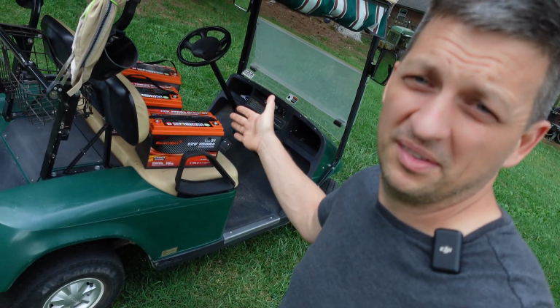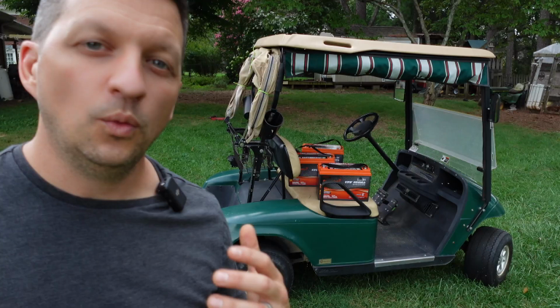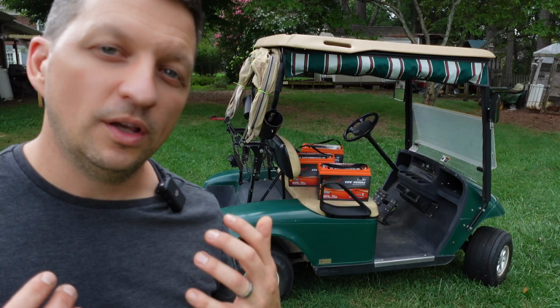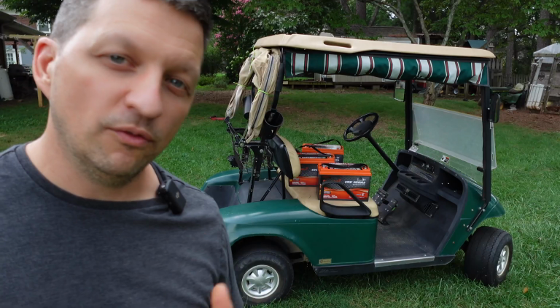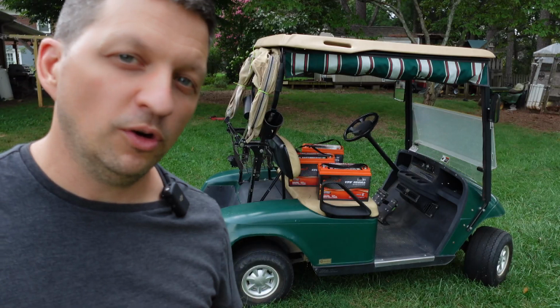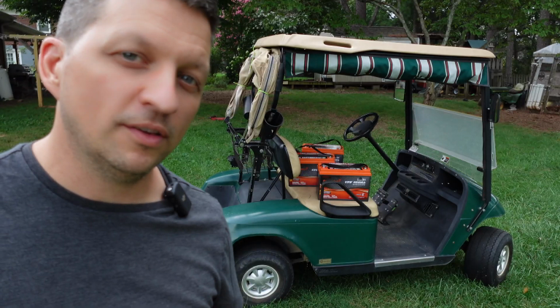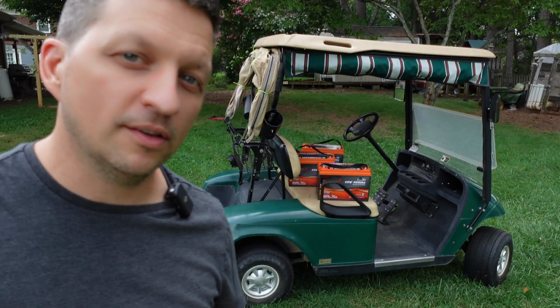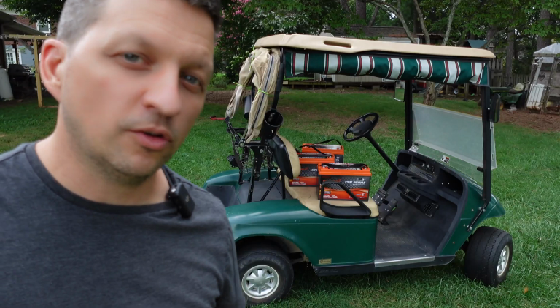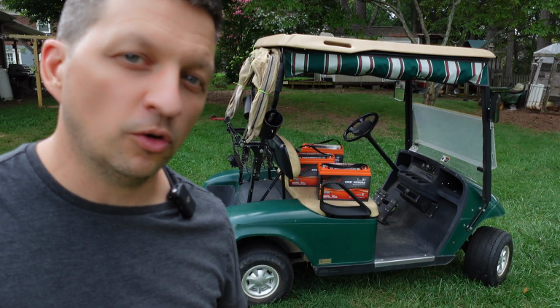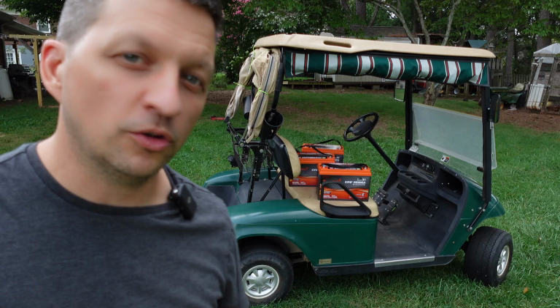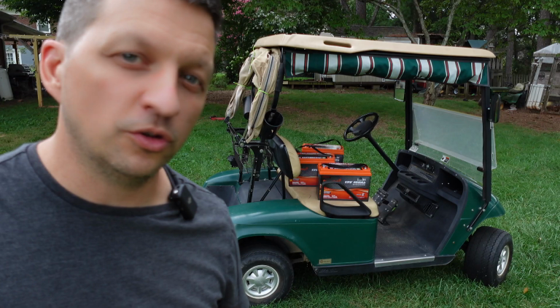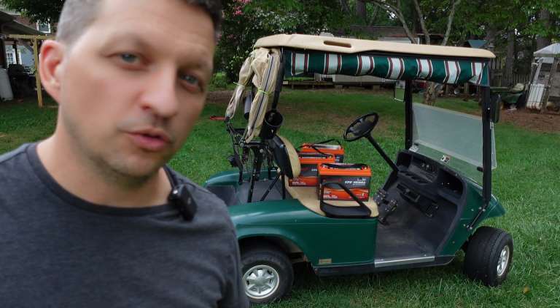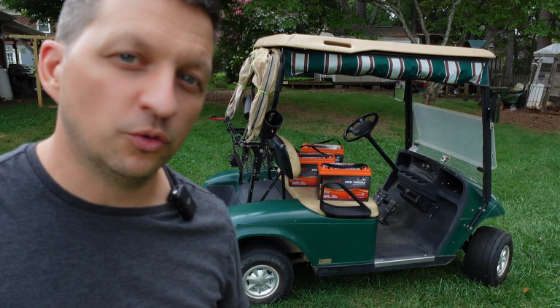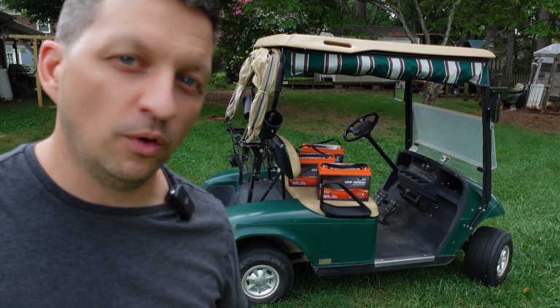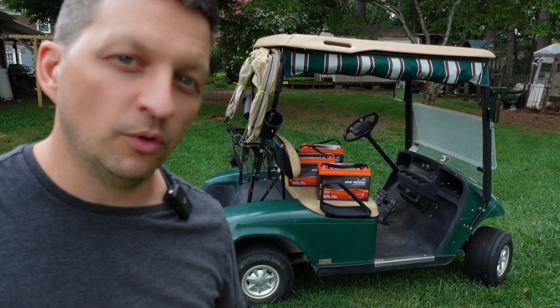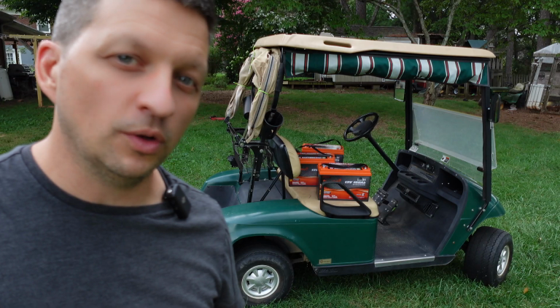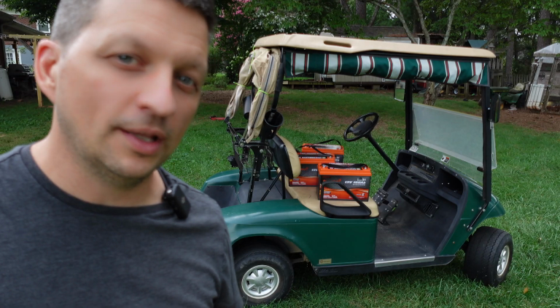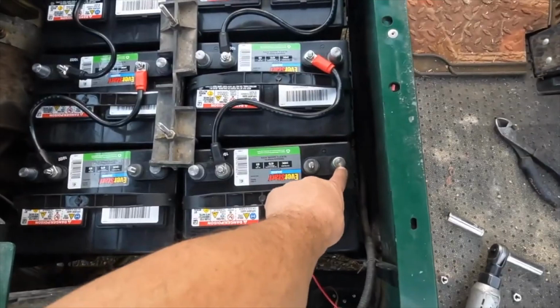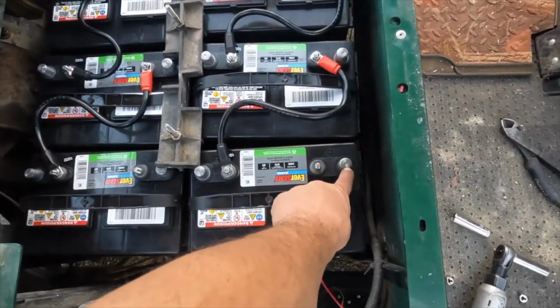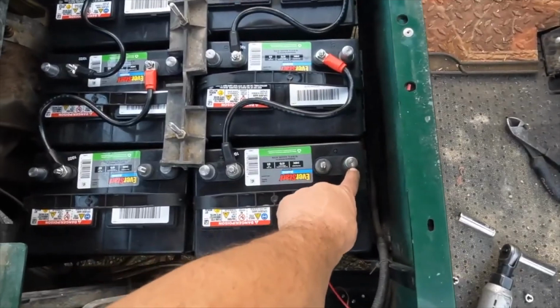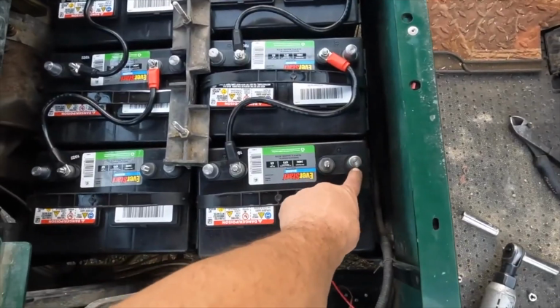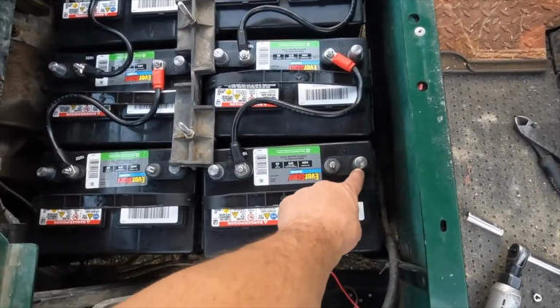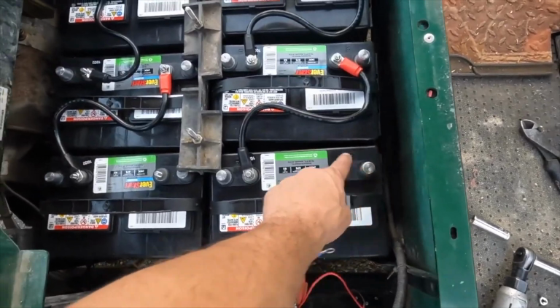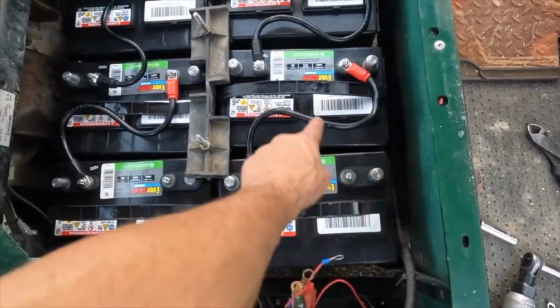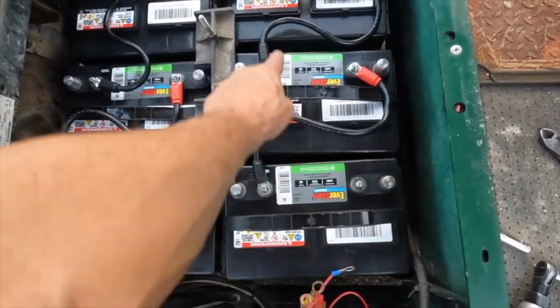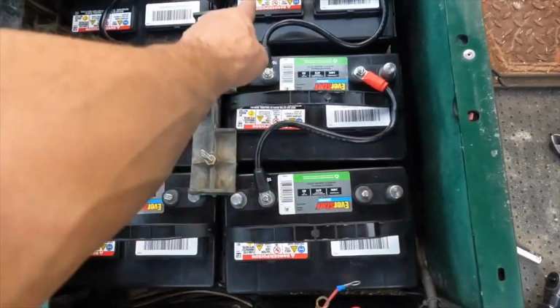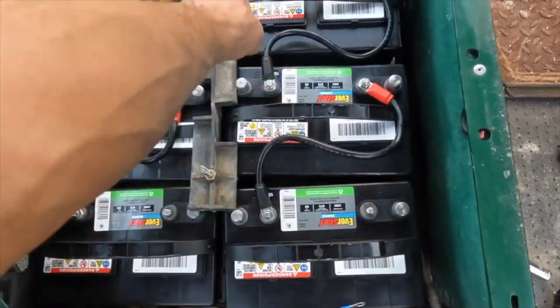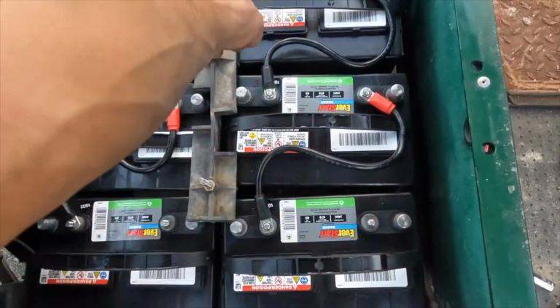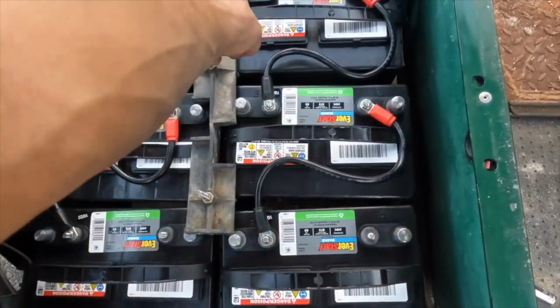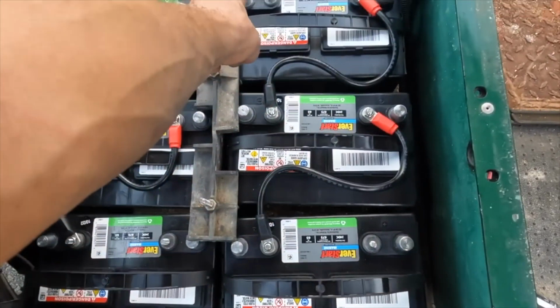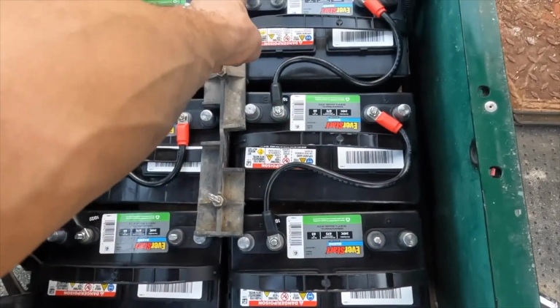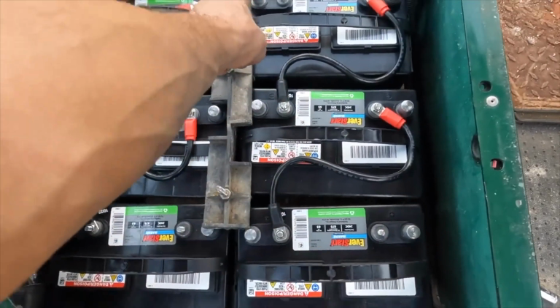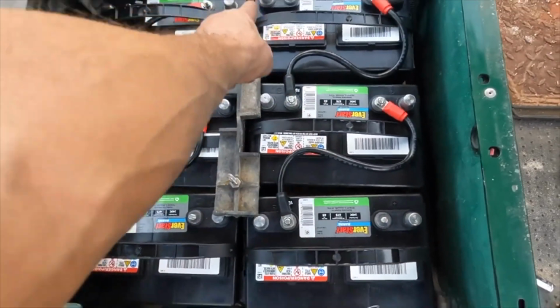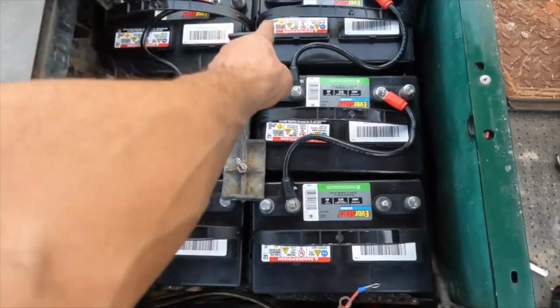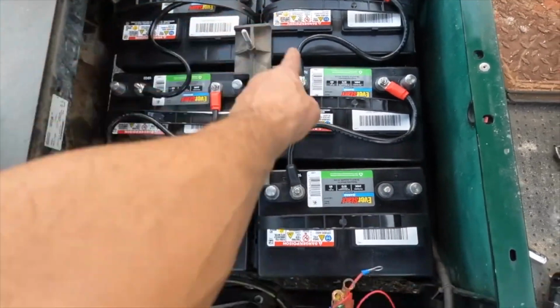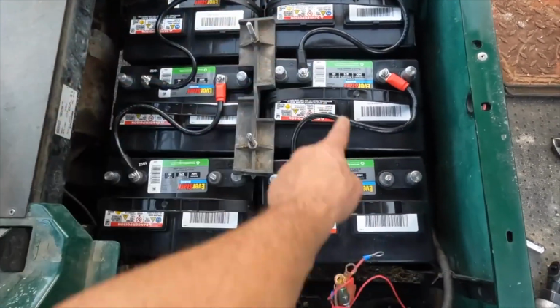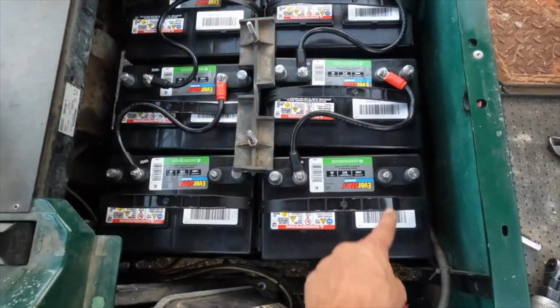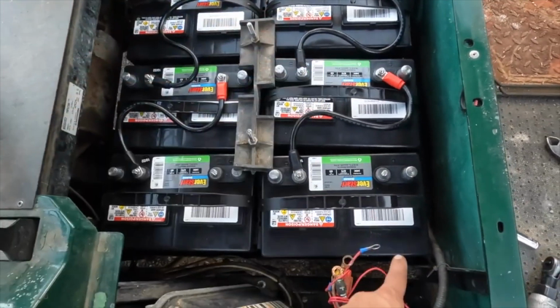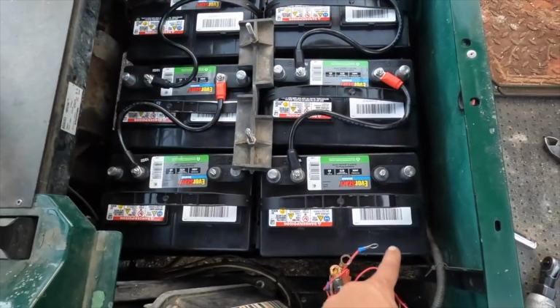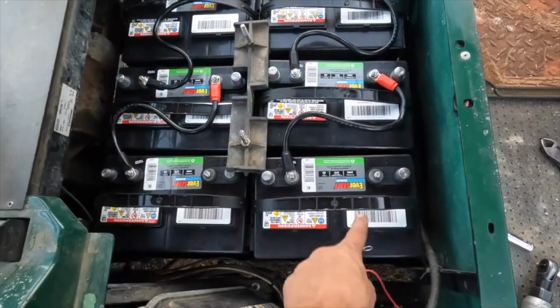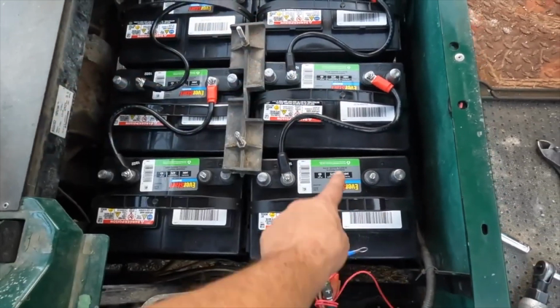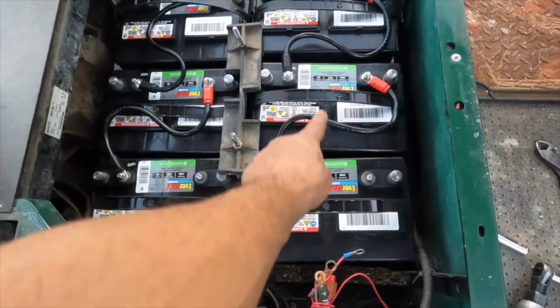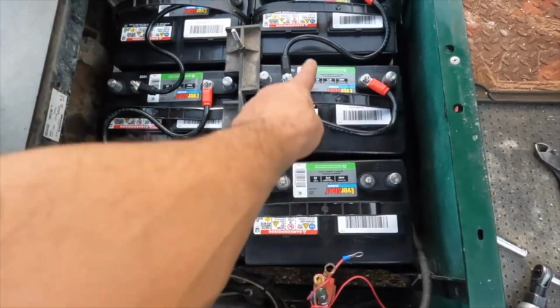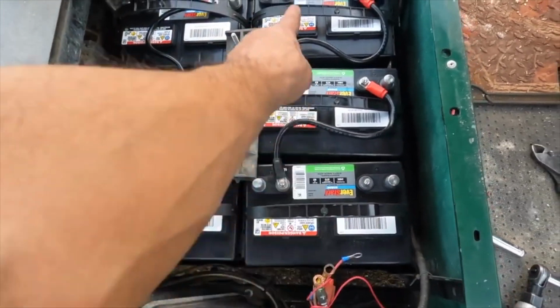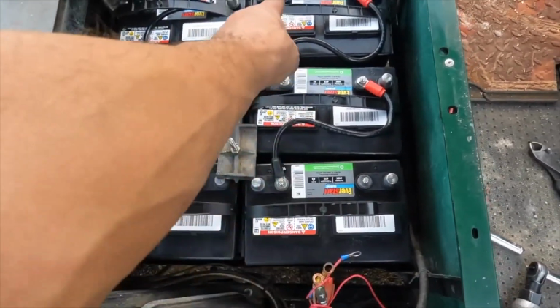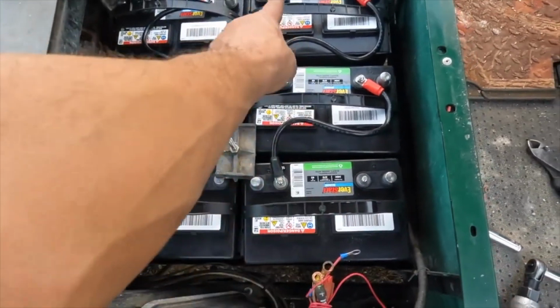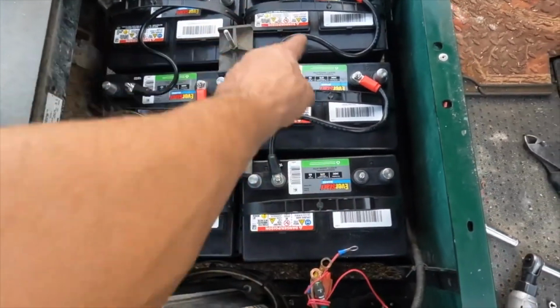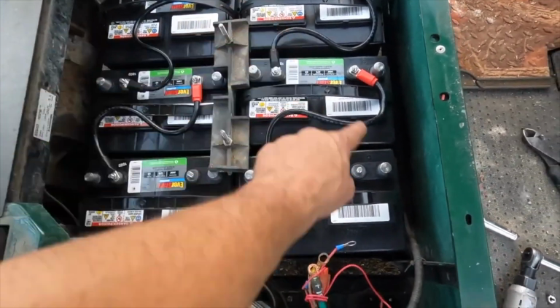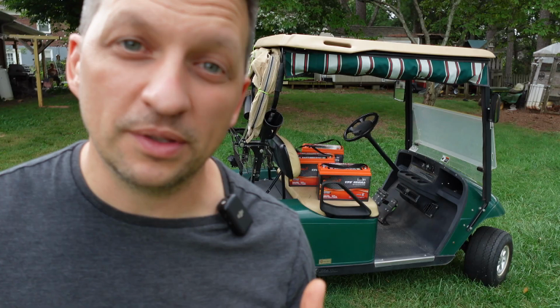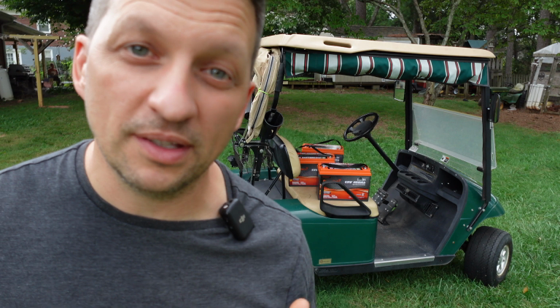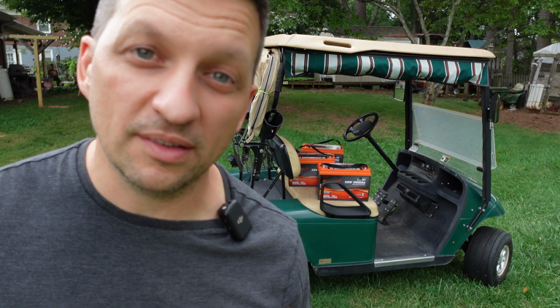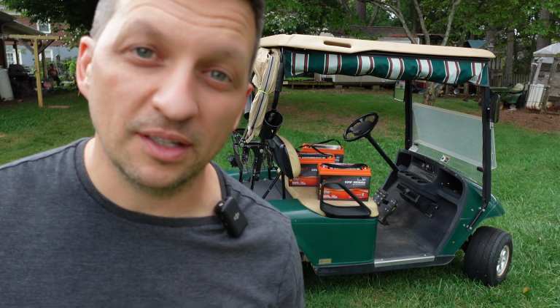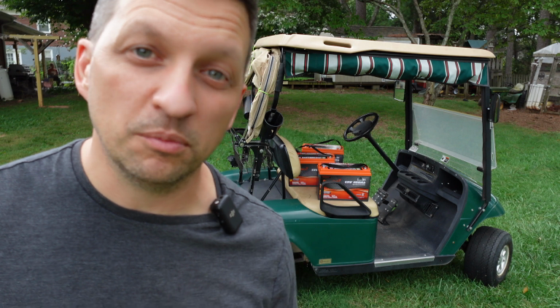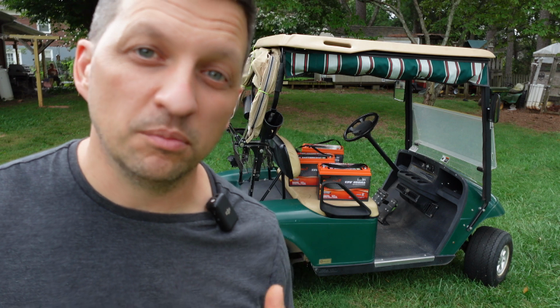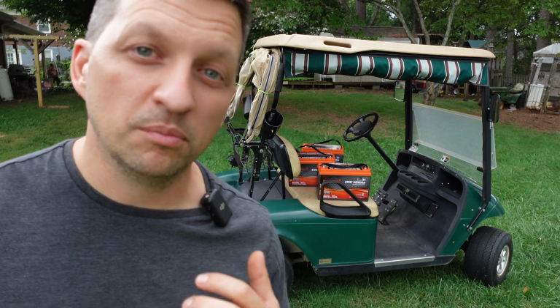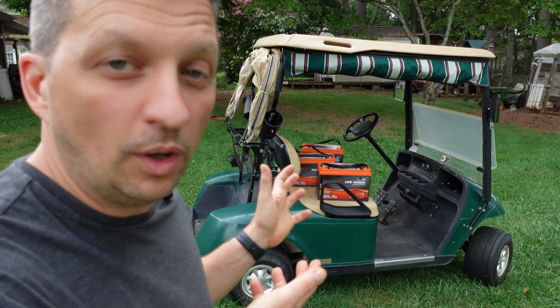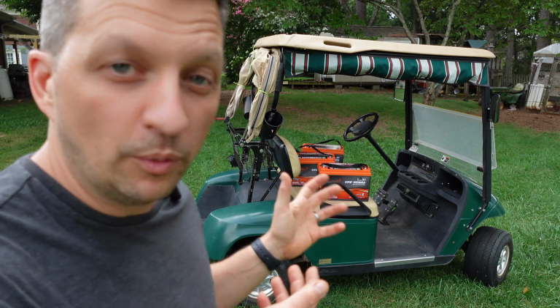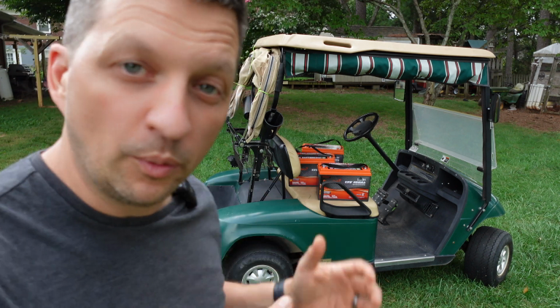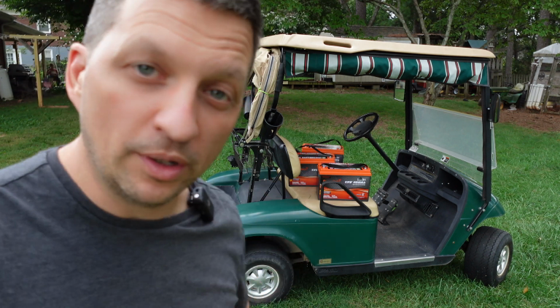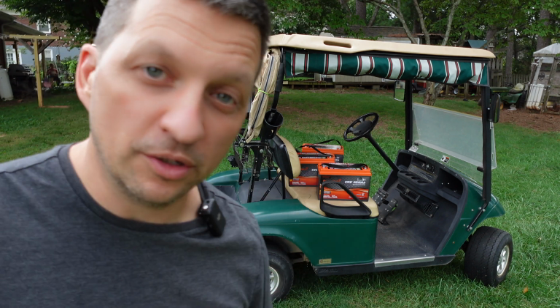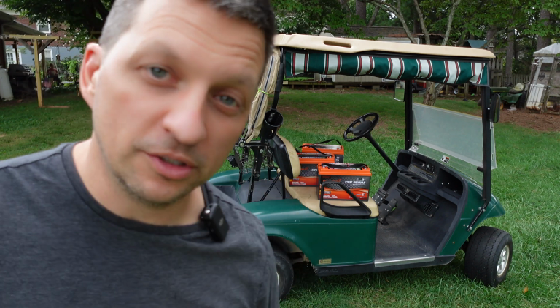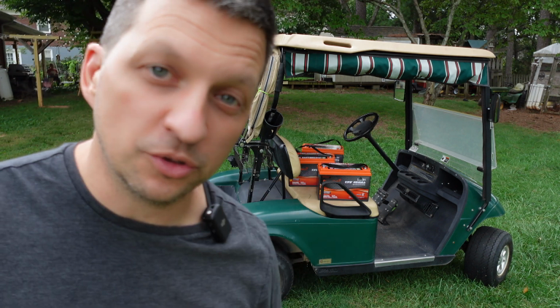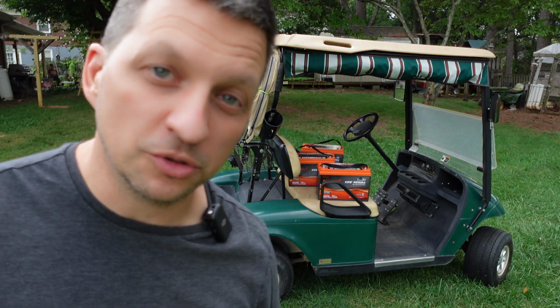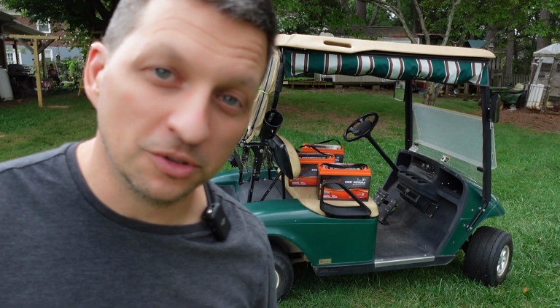We converted this cart to use 12-volt lead acid batteries but there was a fault with the charger. Before I put them in the camper I can put these in while we wait on the charger.